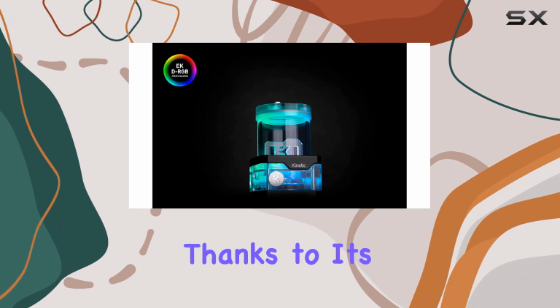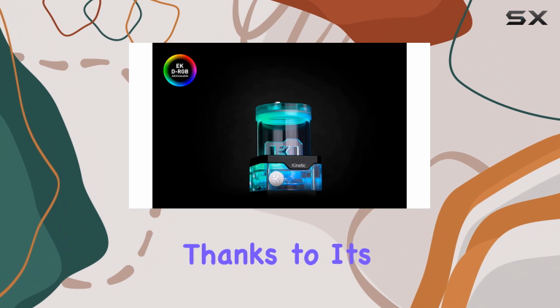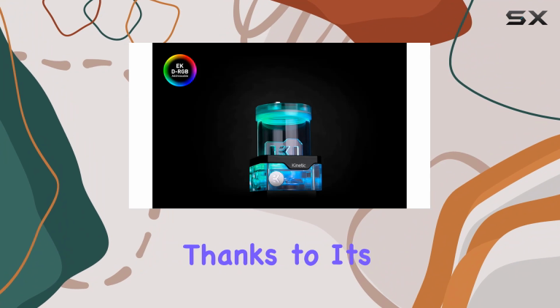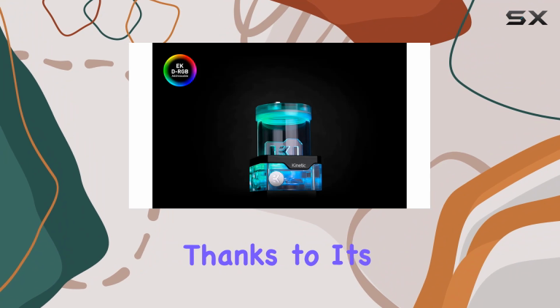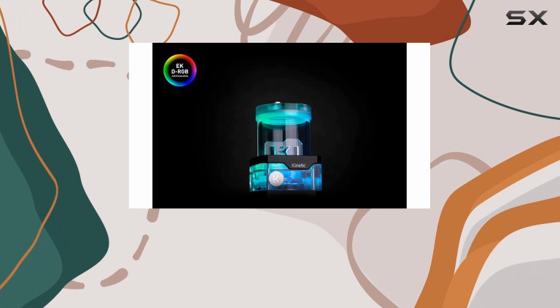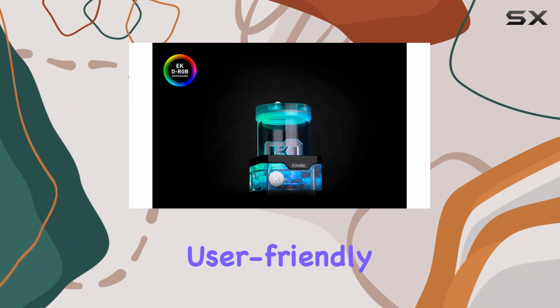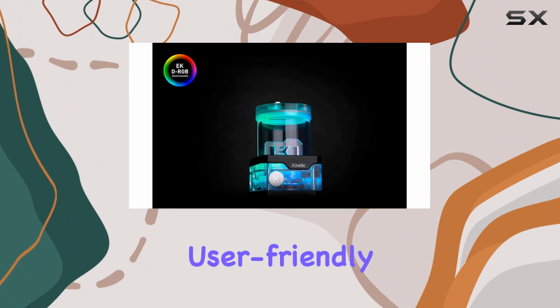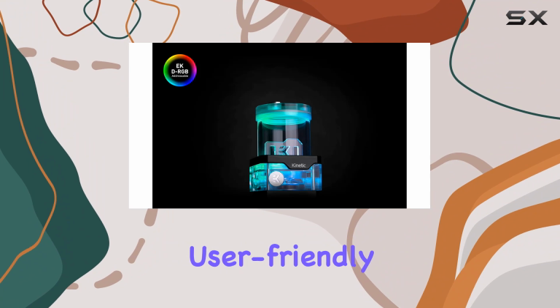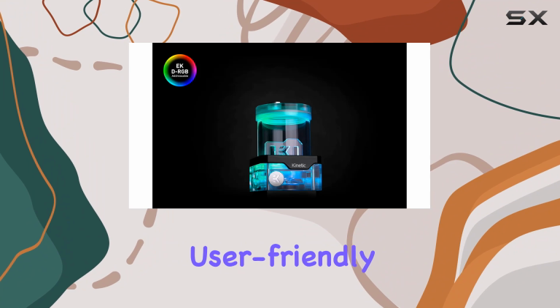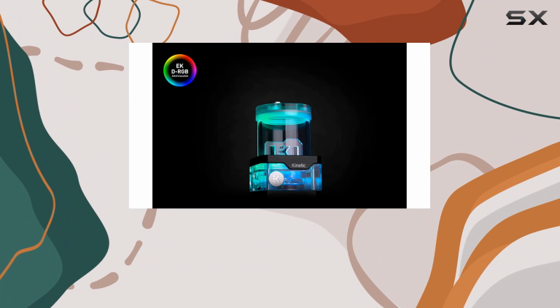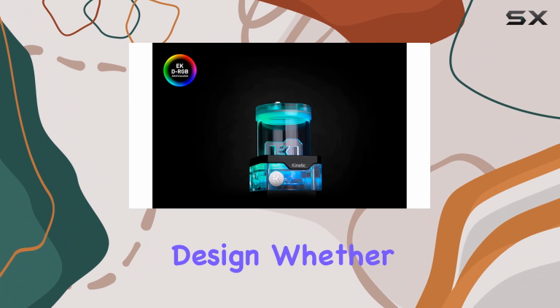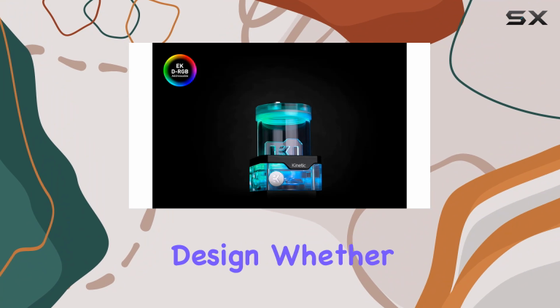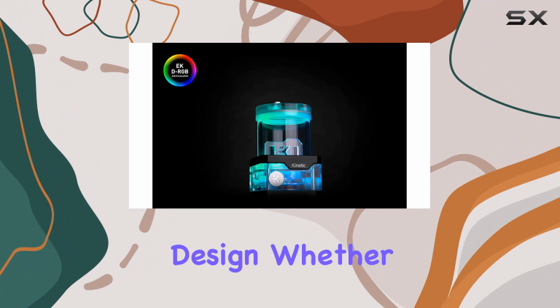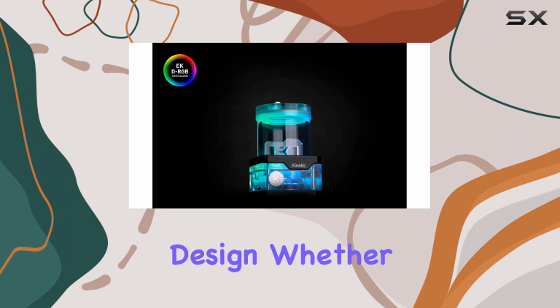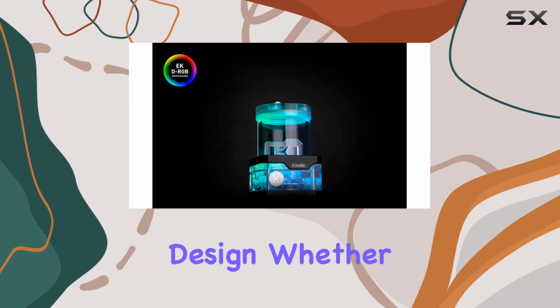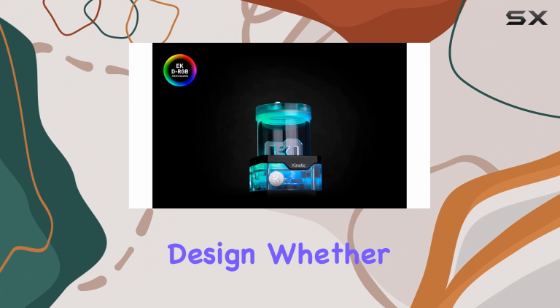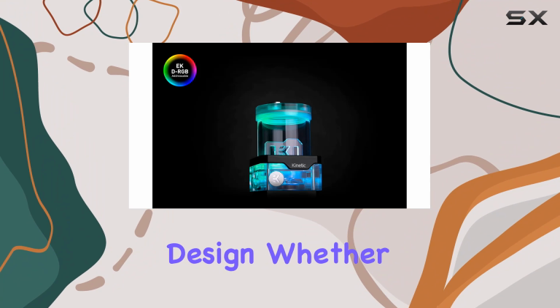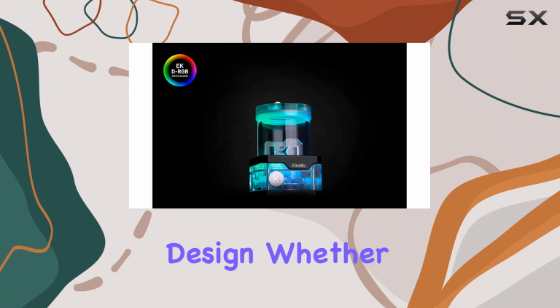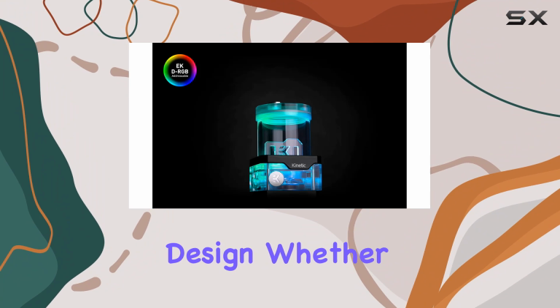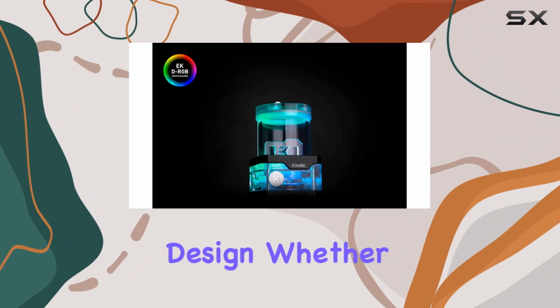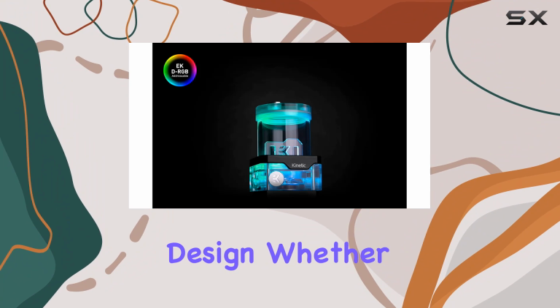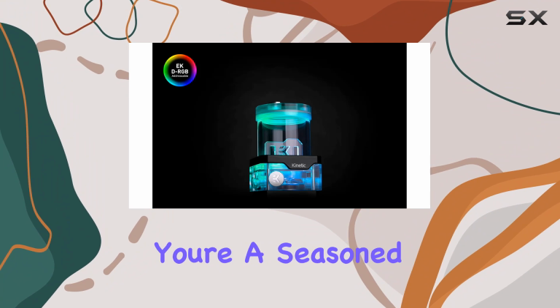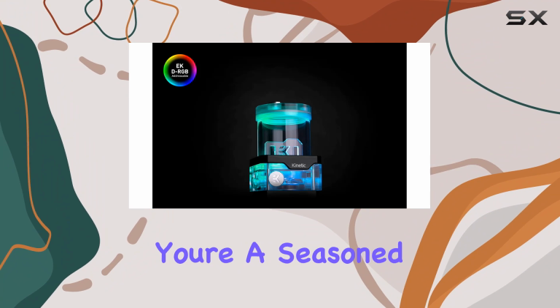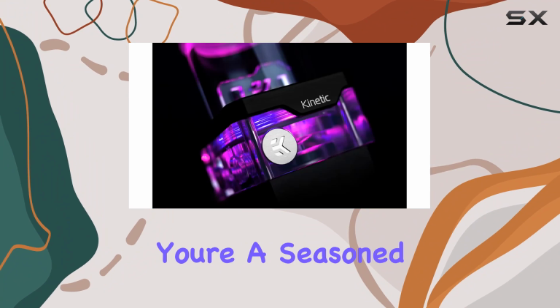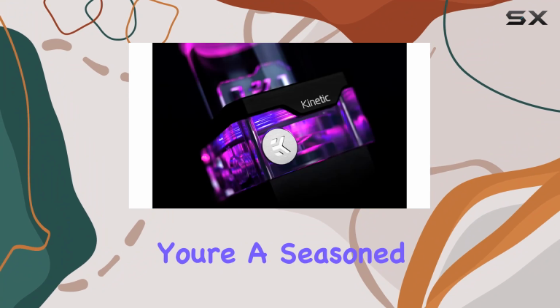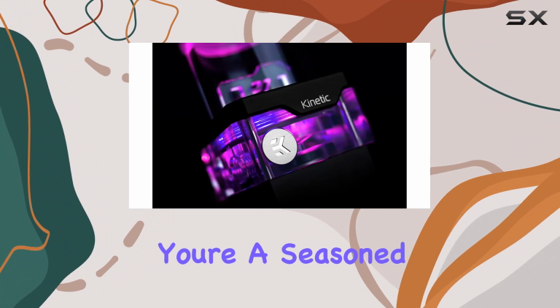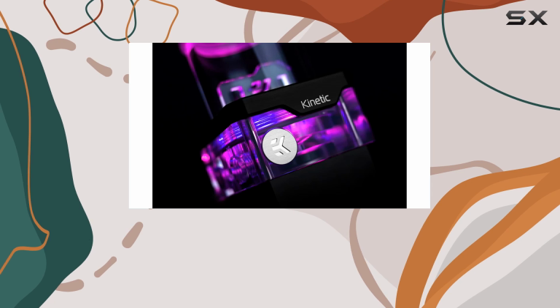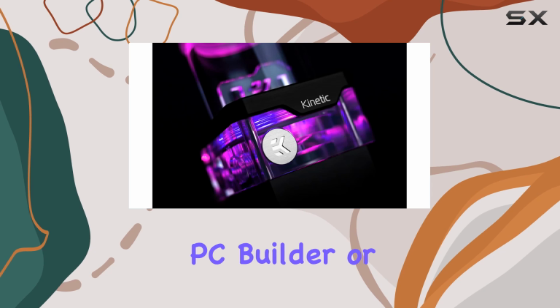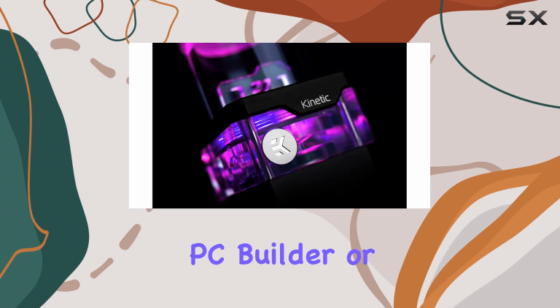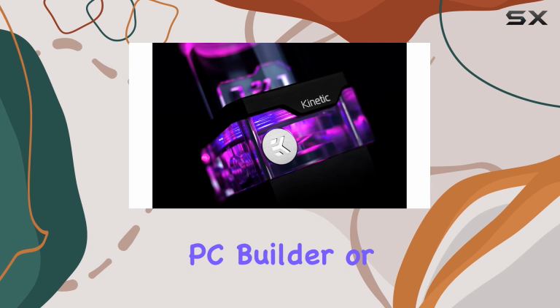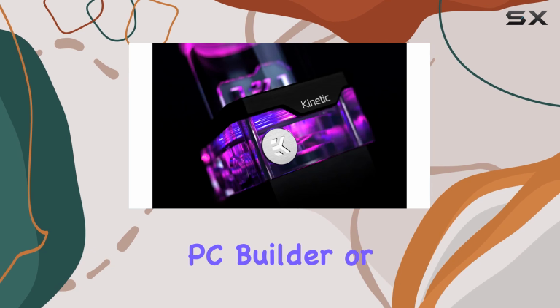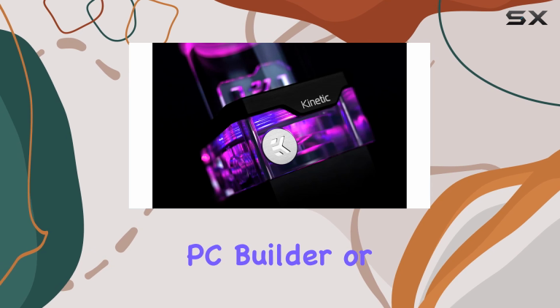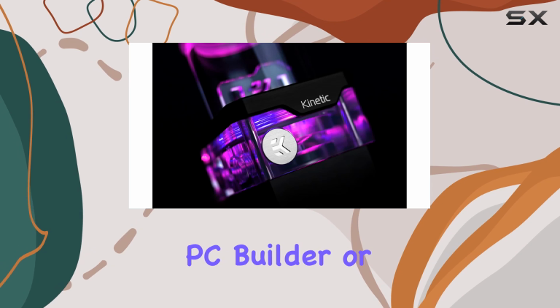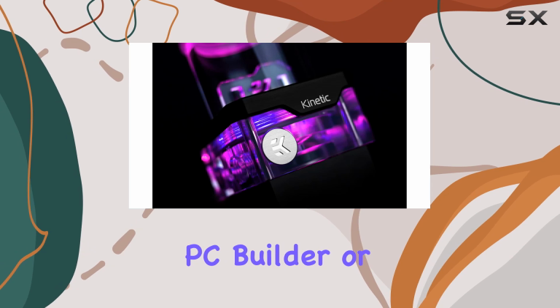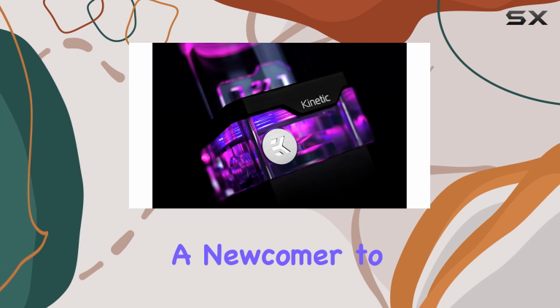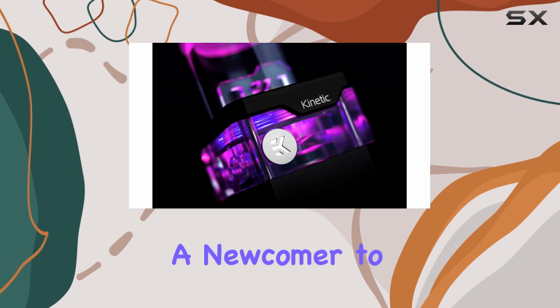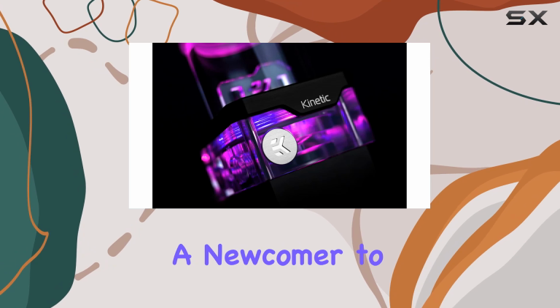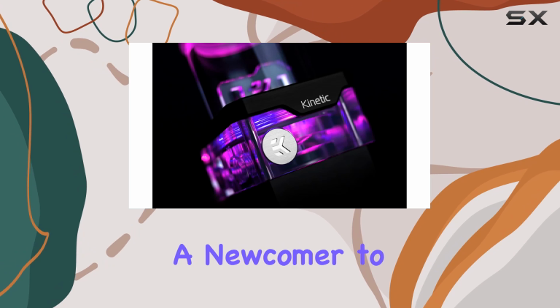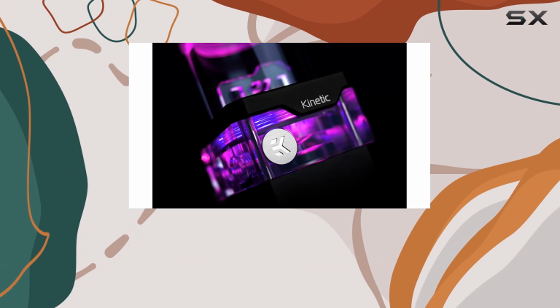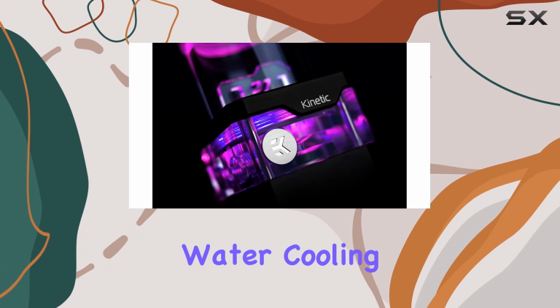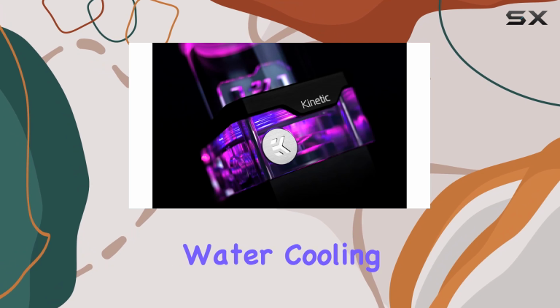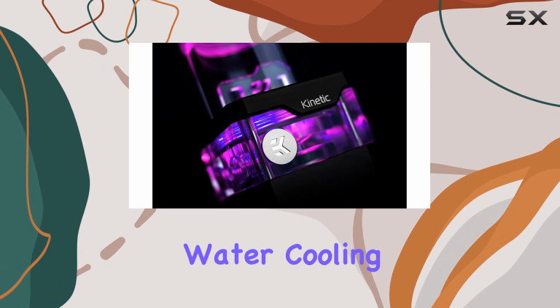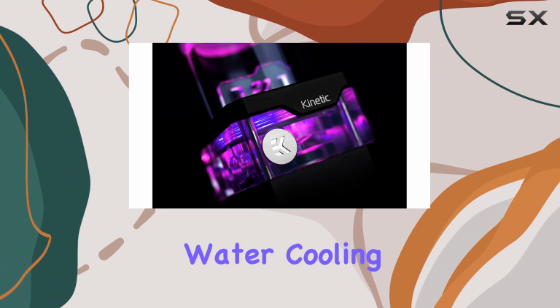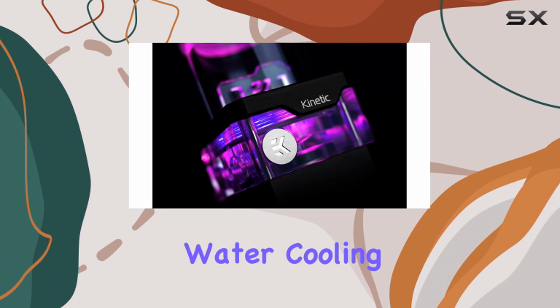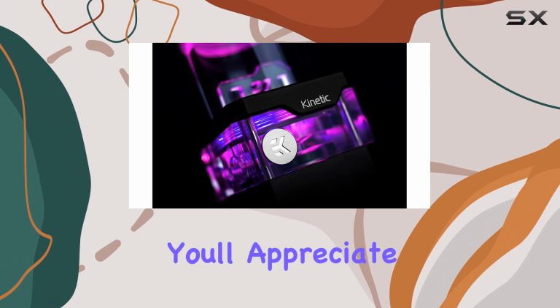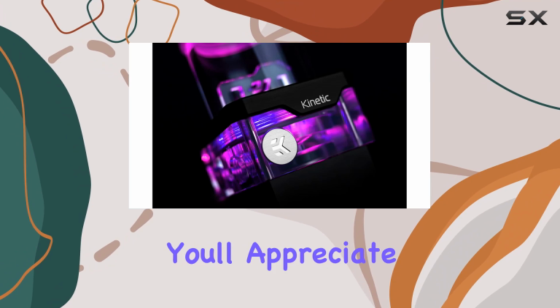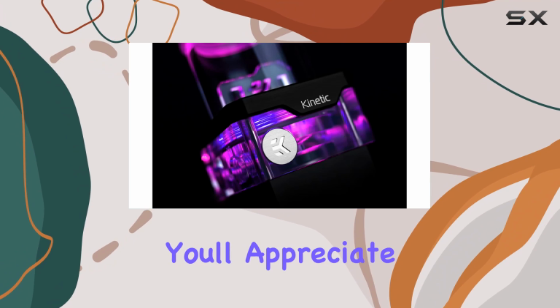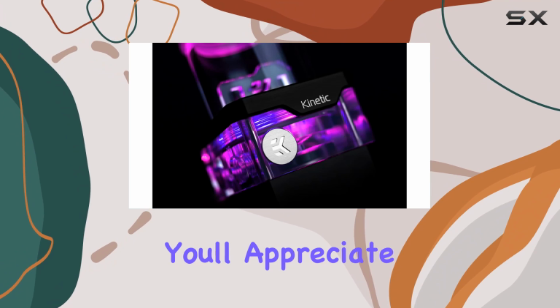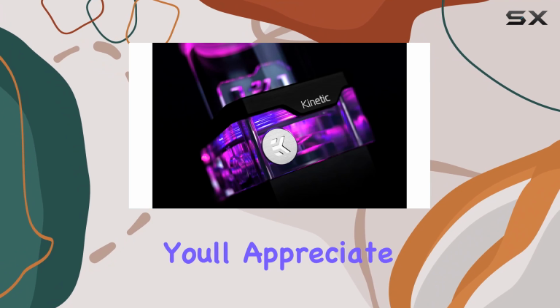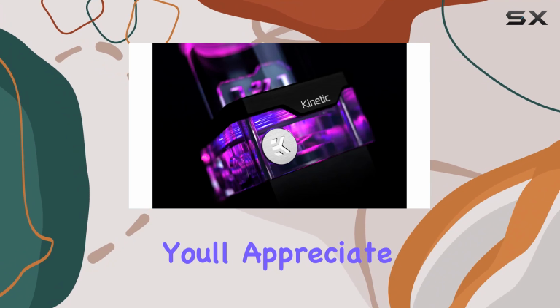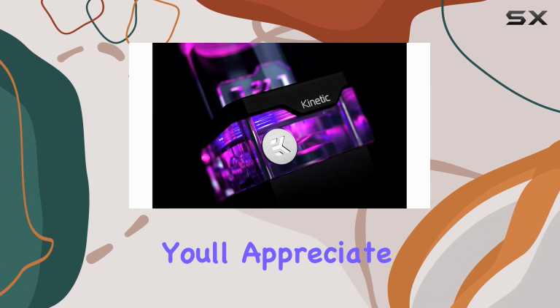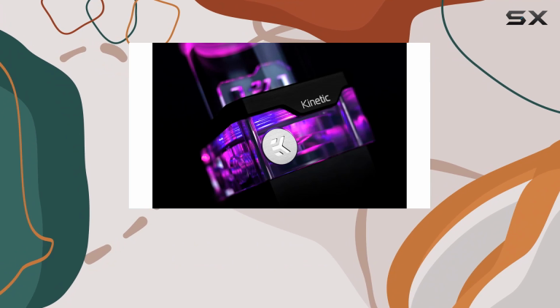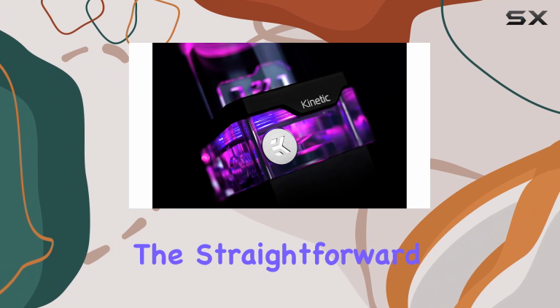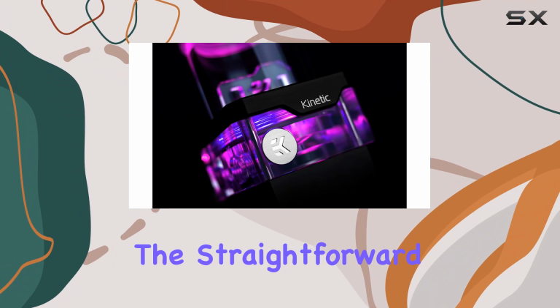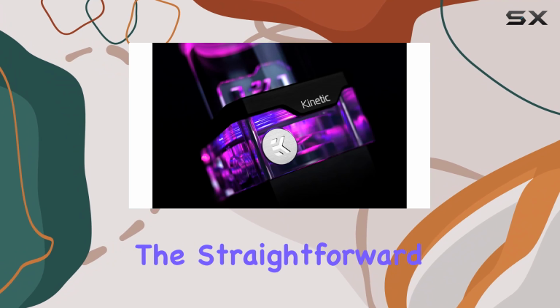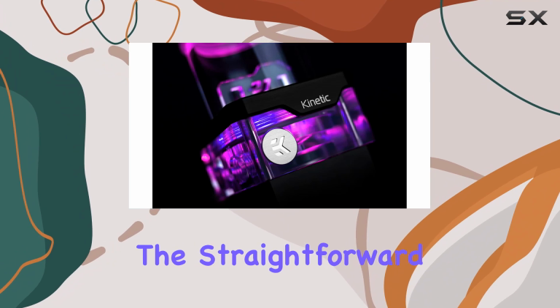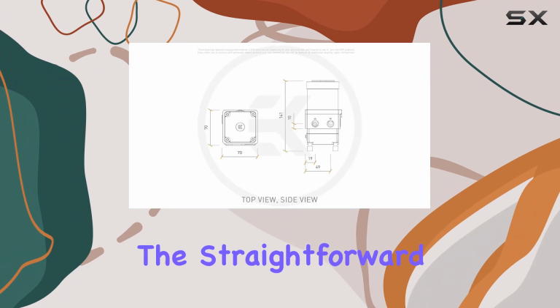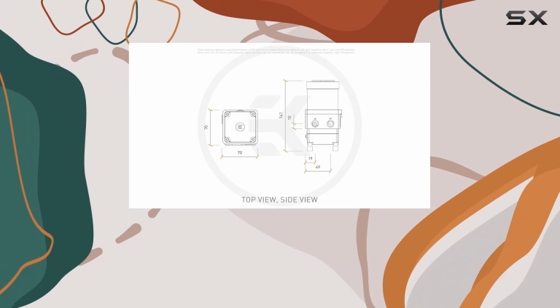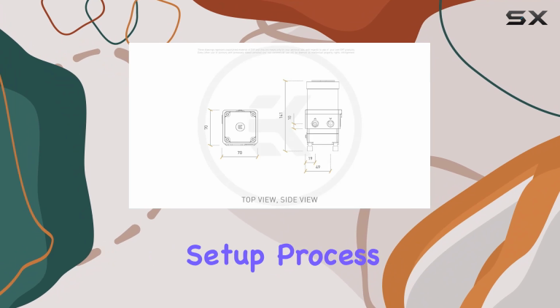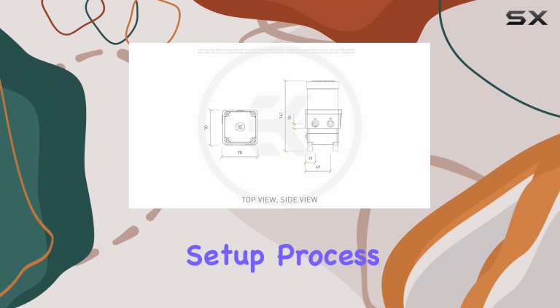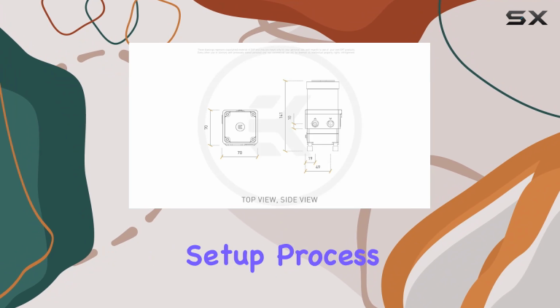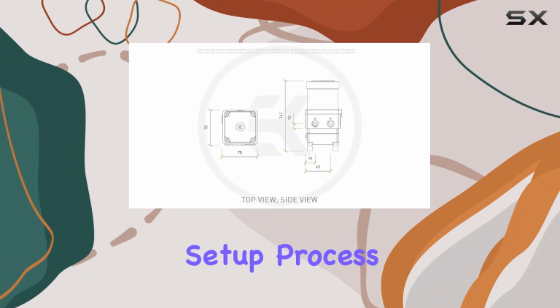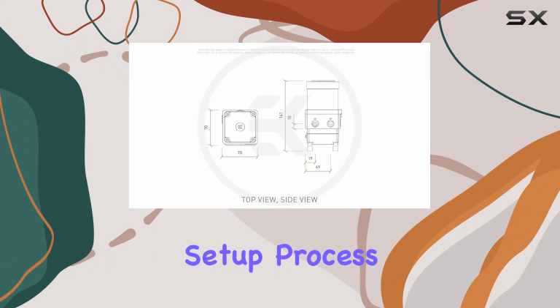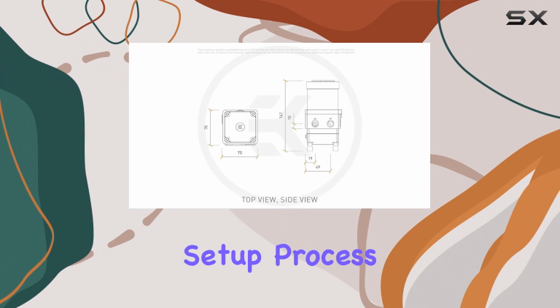Installation is a breeze with this unit, thanks to its user-friendly design. Whether you're a seasoned PC builder or a newcomer to water cooling, you'll appreciate the straightforward setup process.